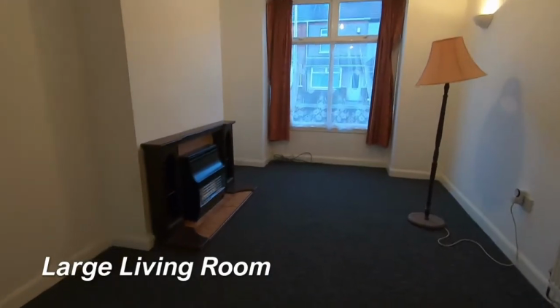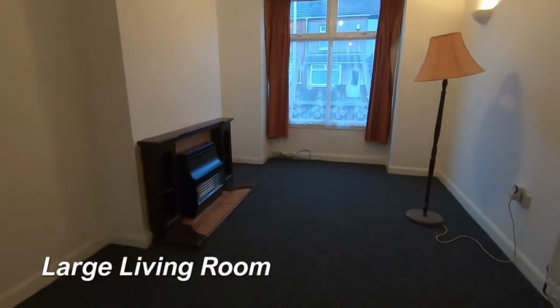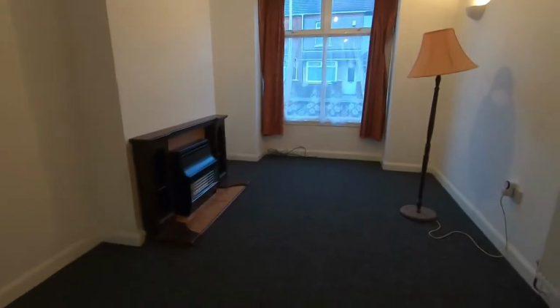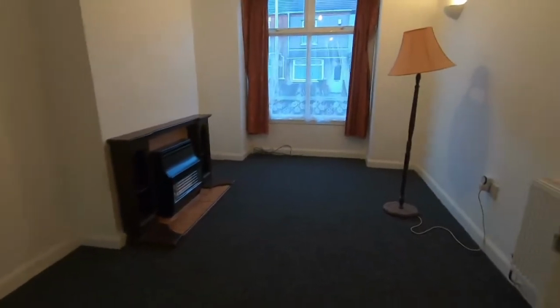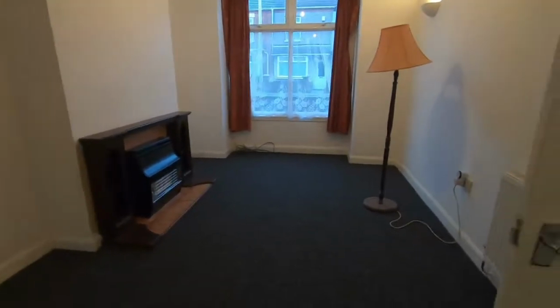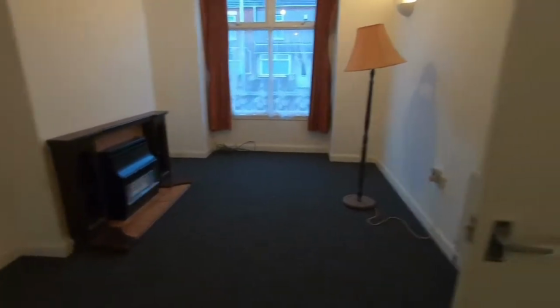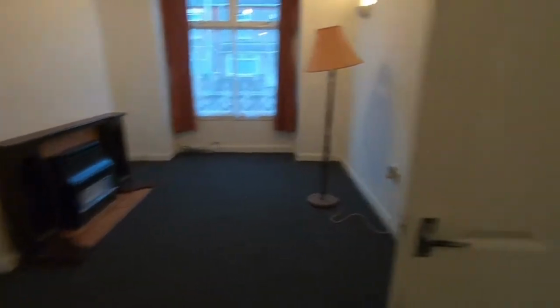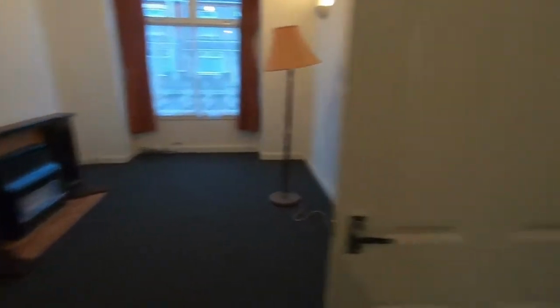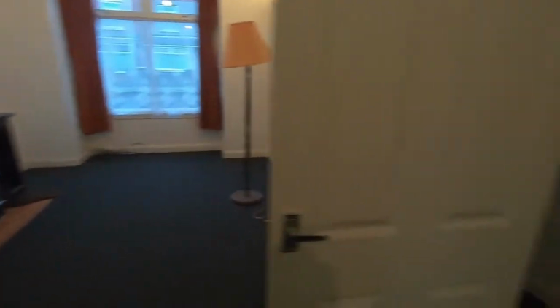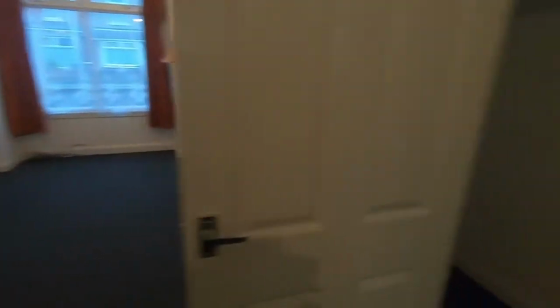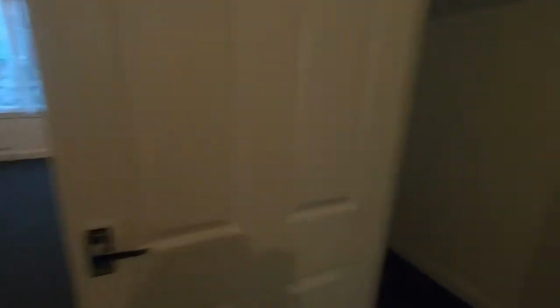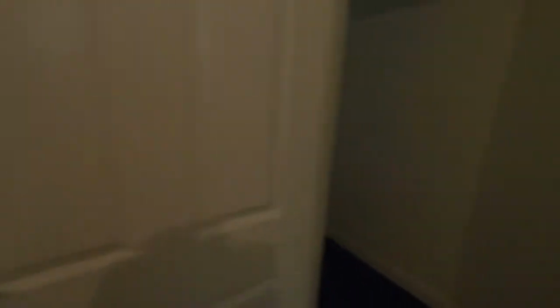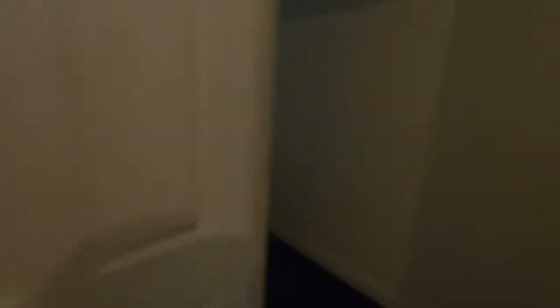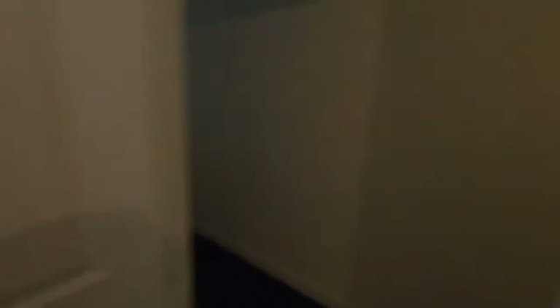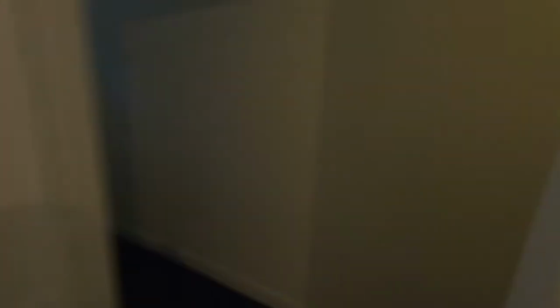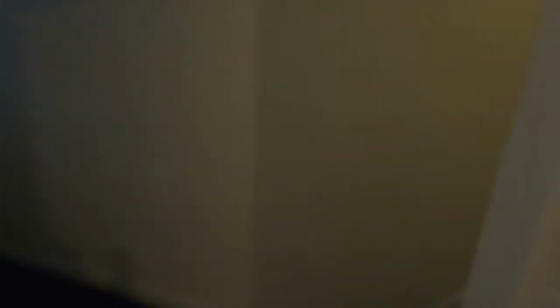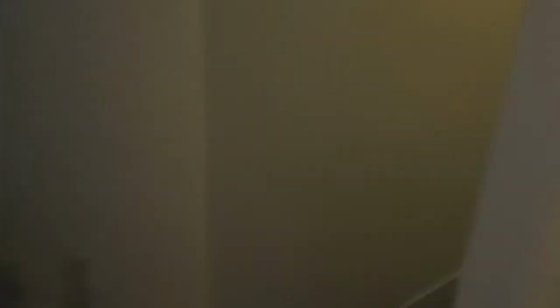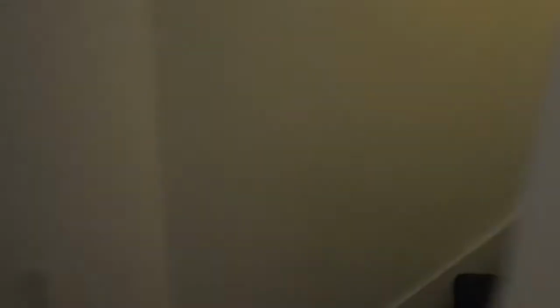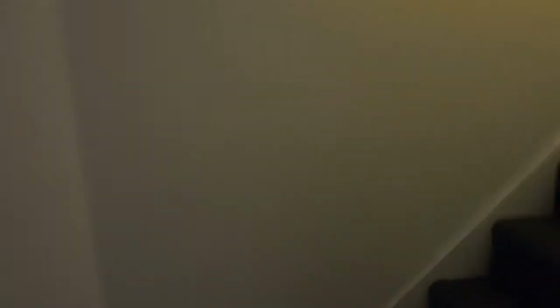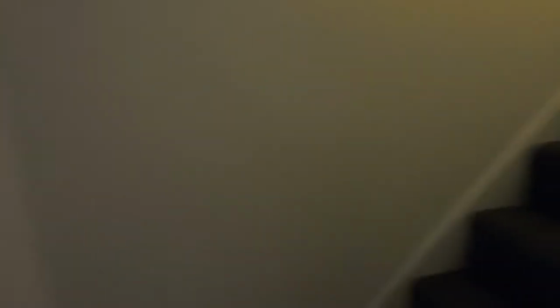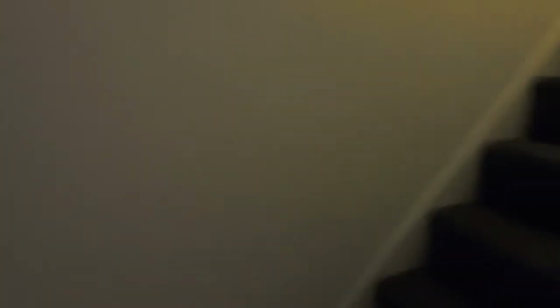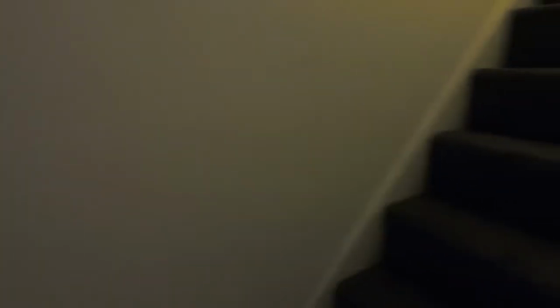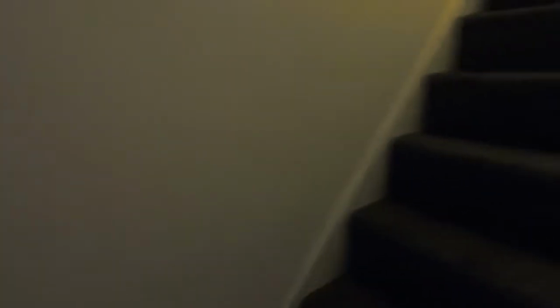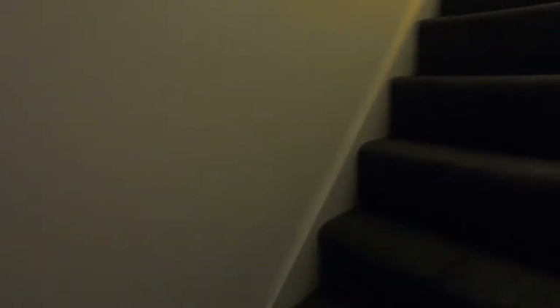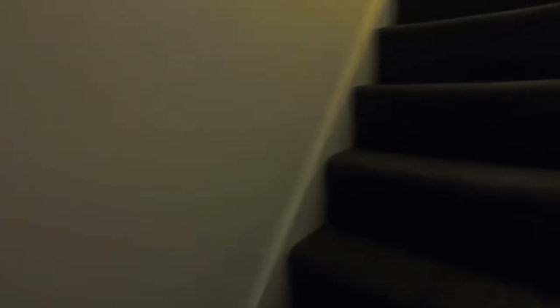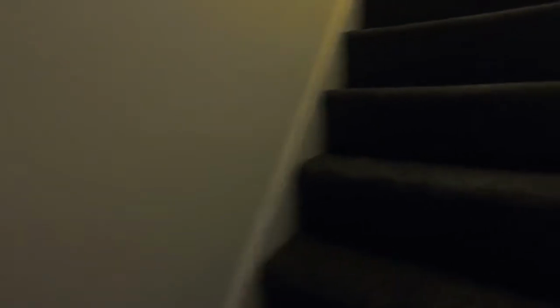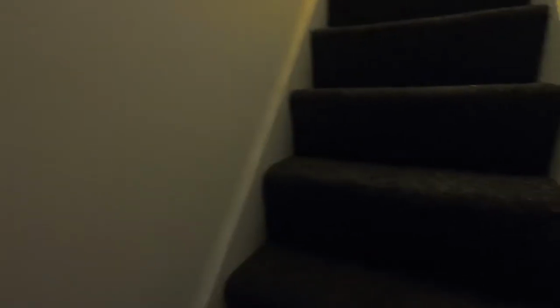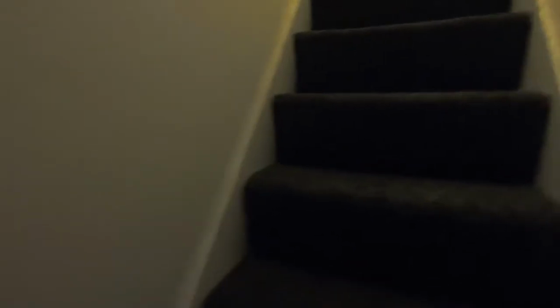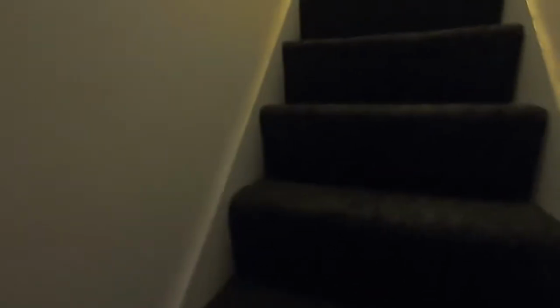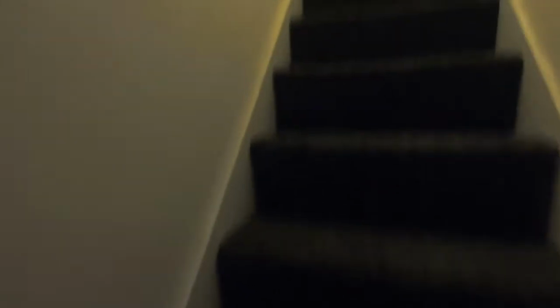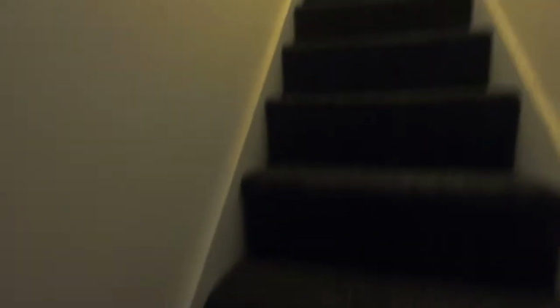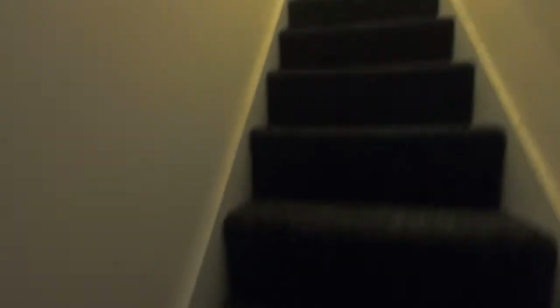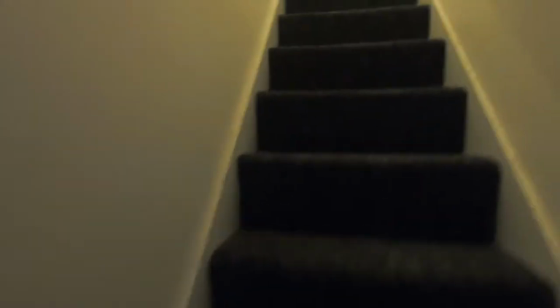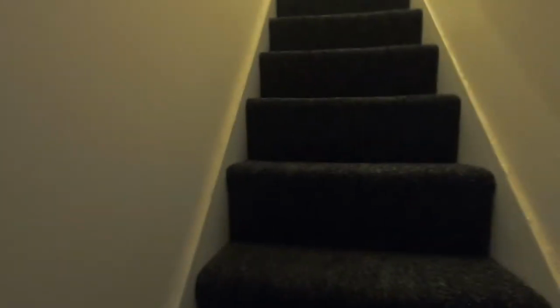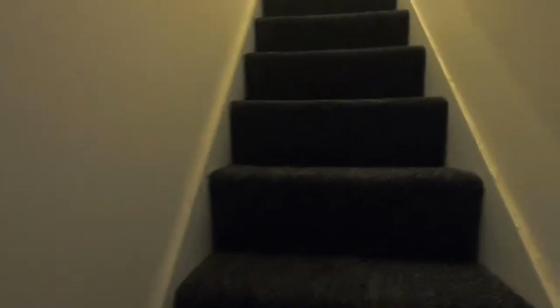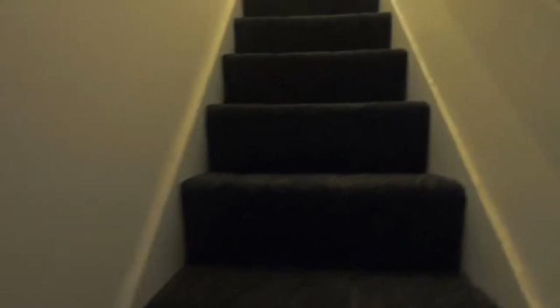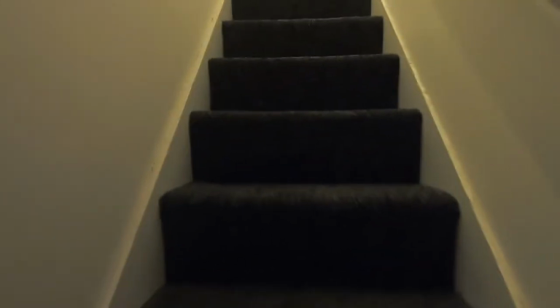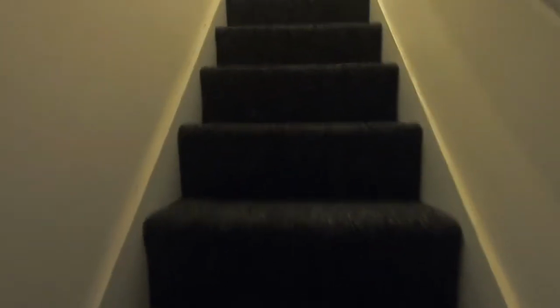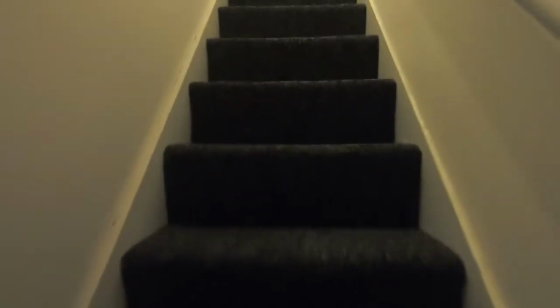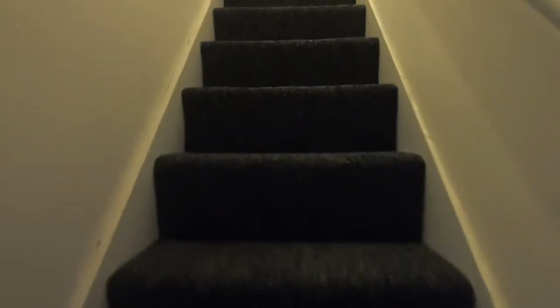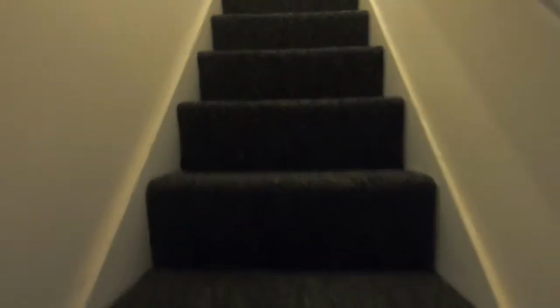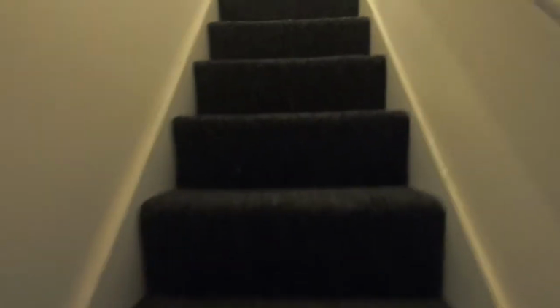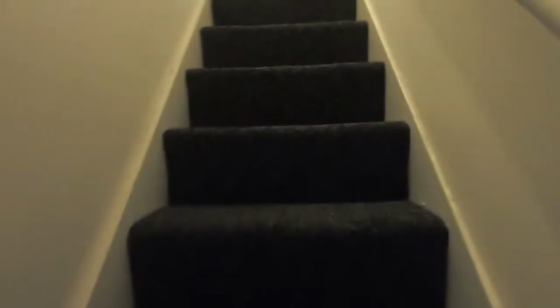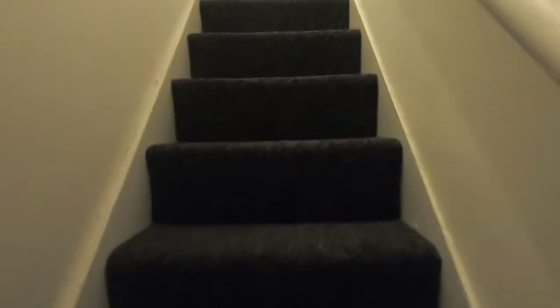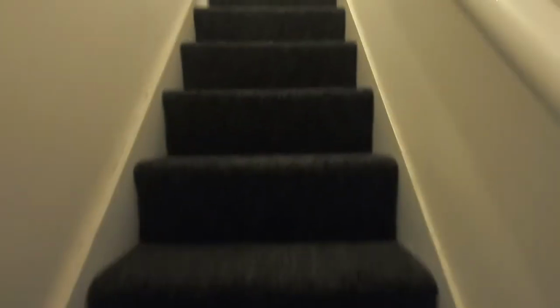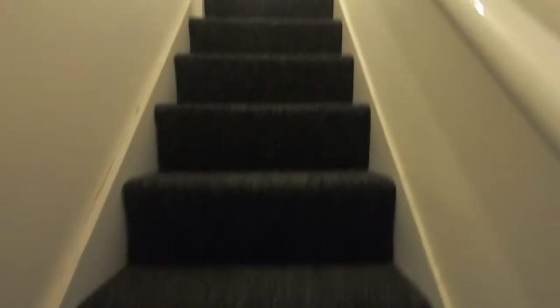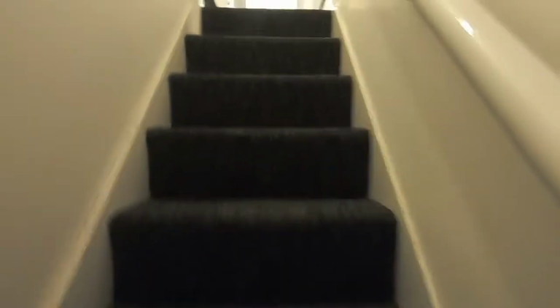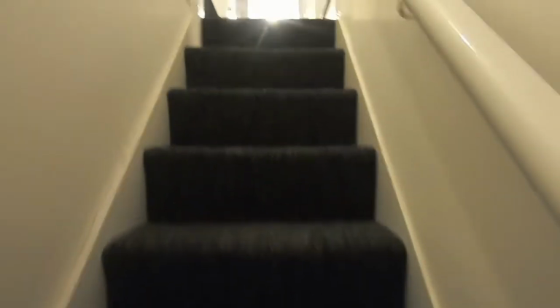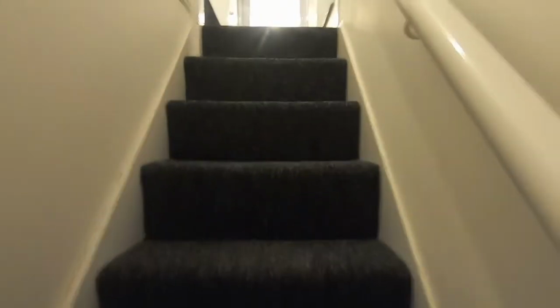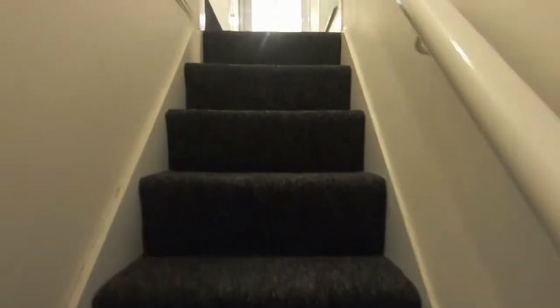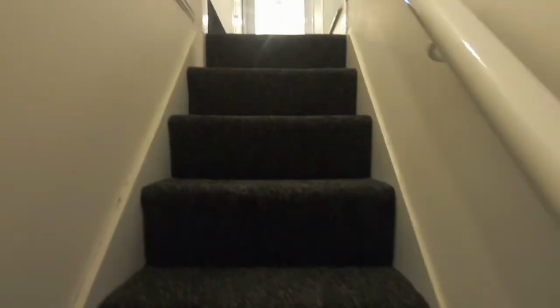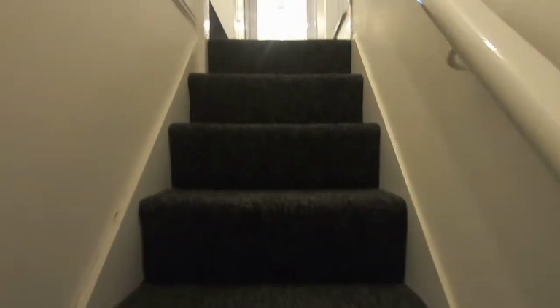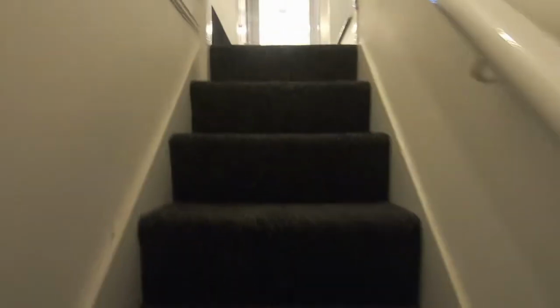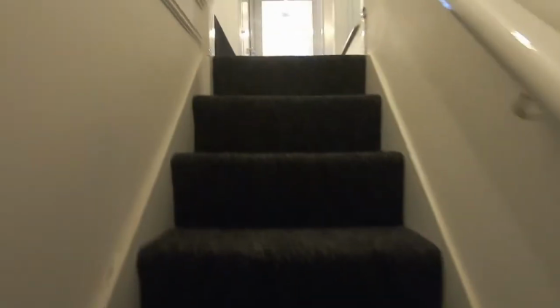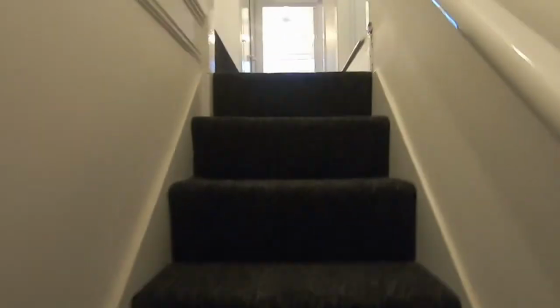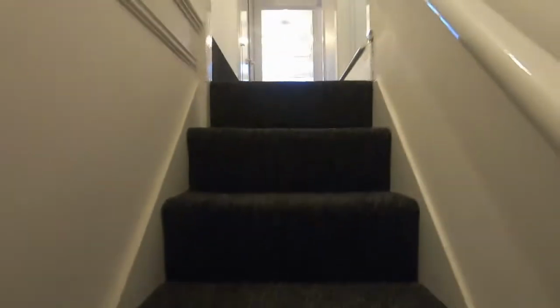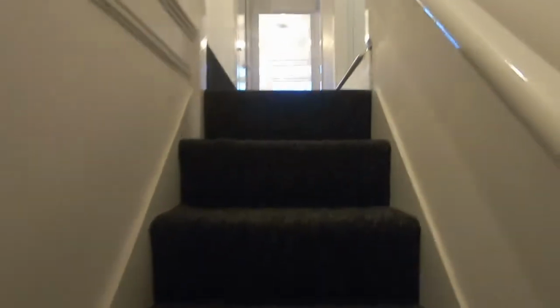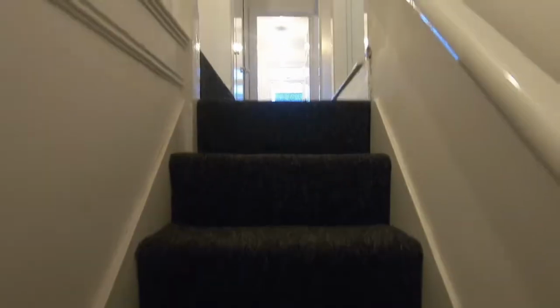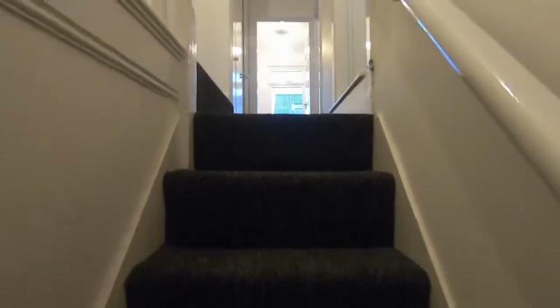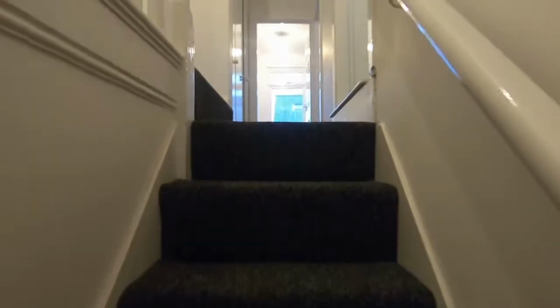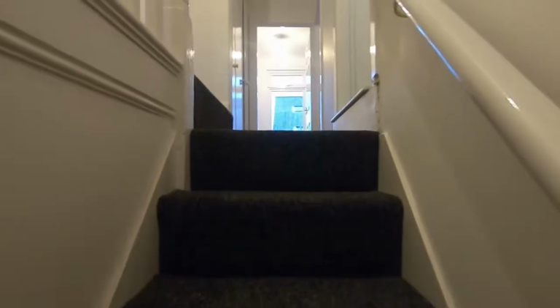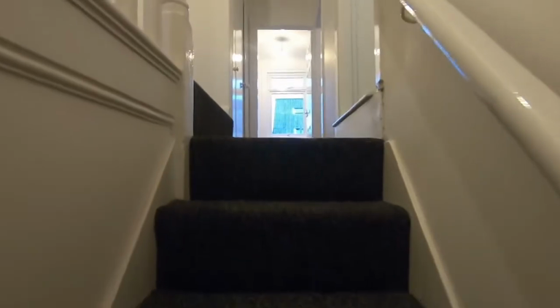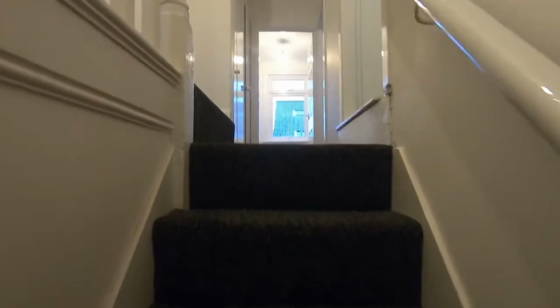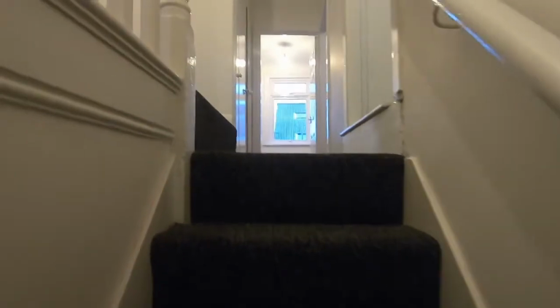As I take you upstairs, we do have a hallway coming off the road. There is a front garden as well as a lovely back garden.